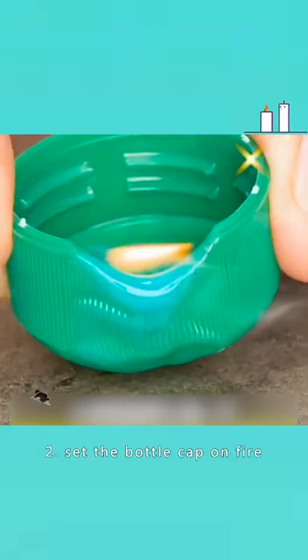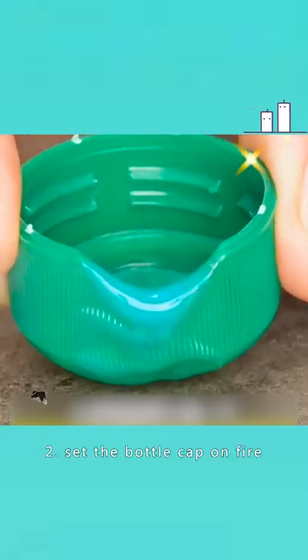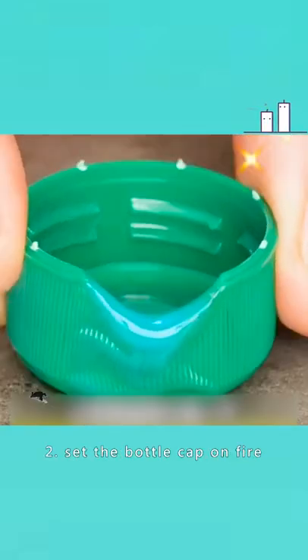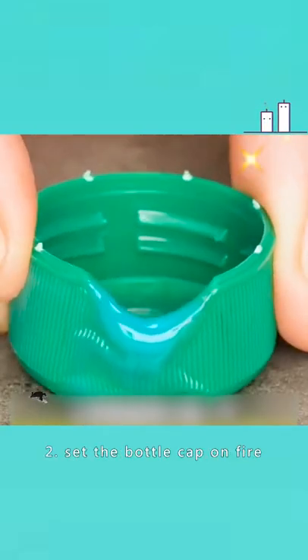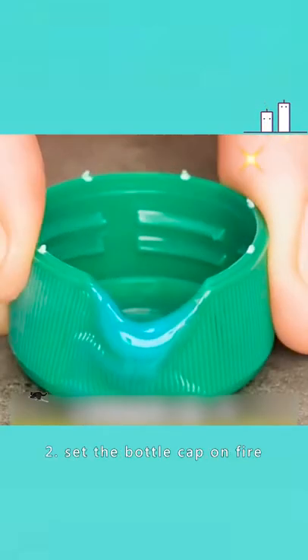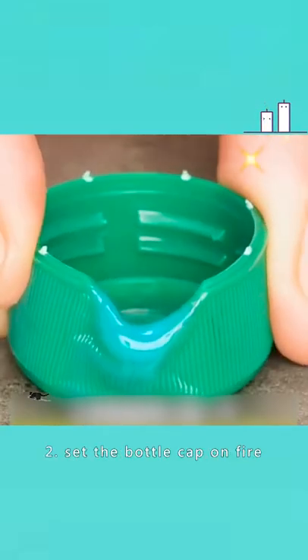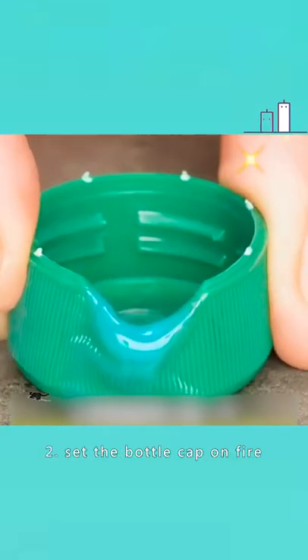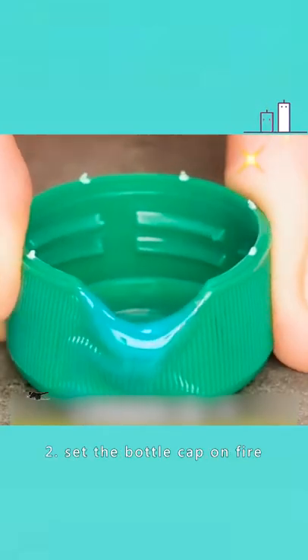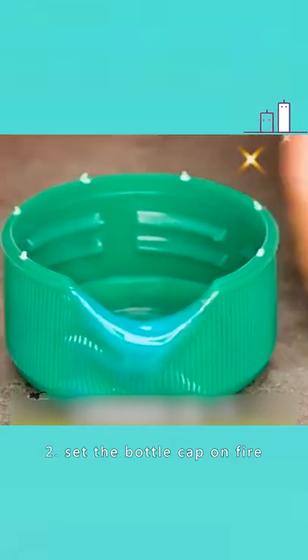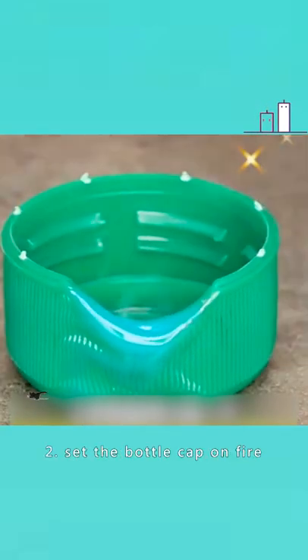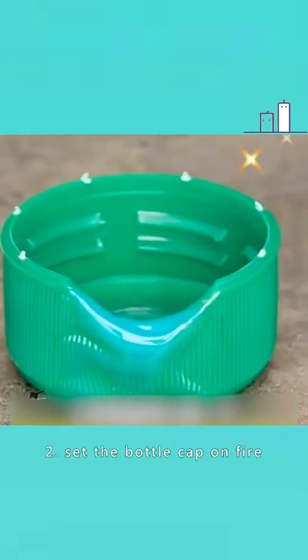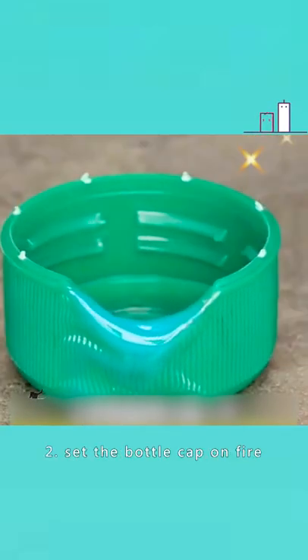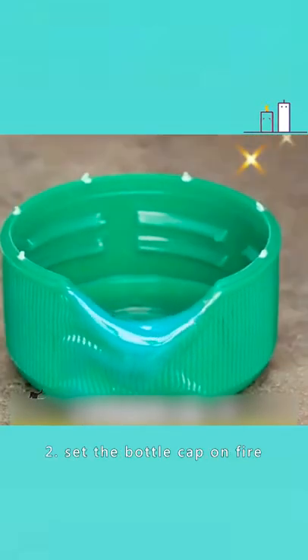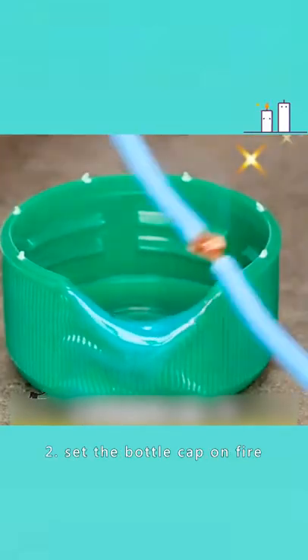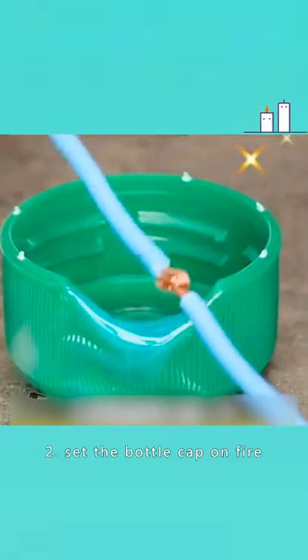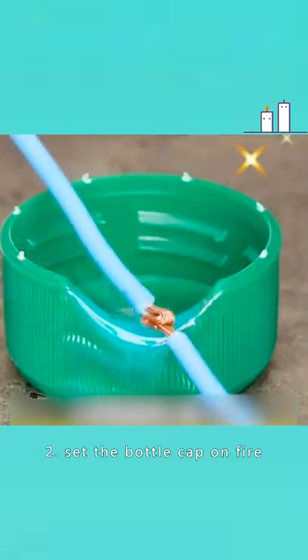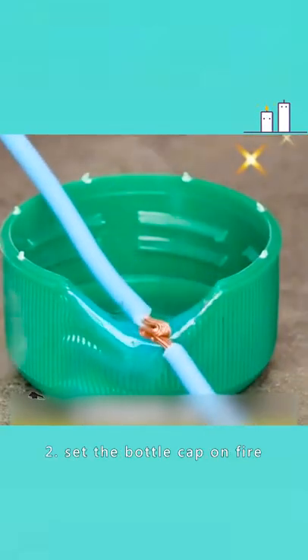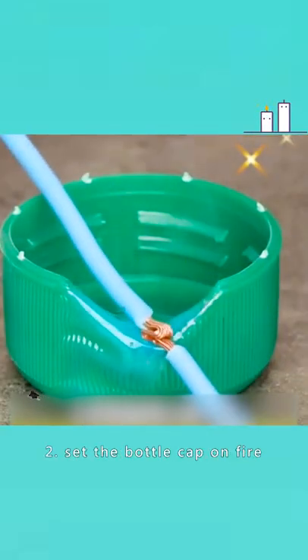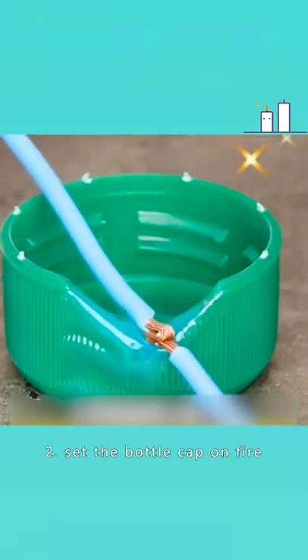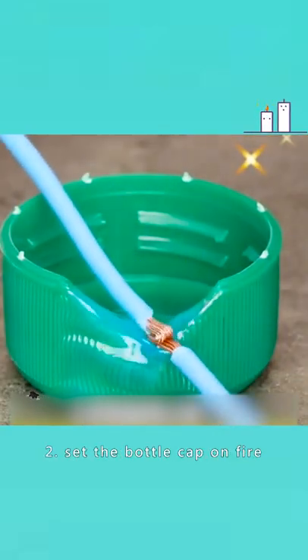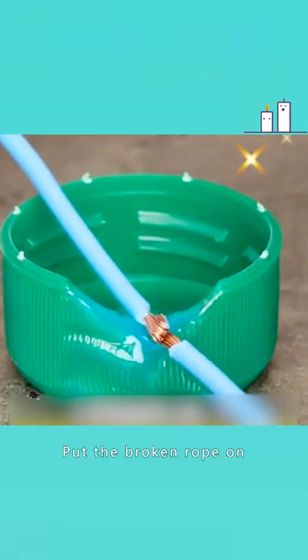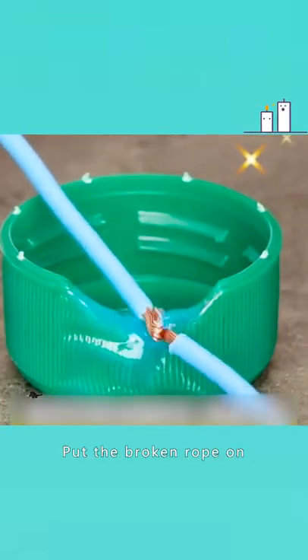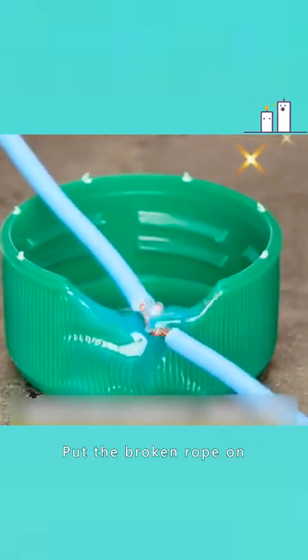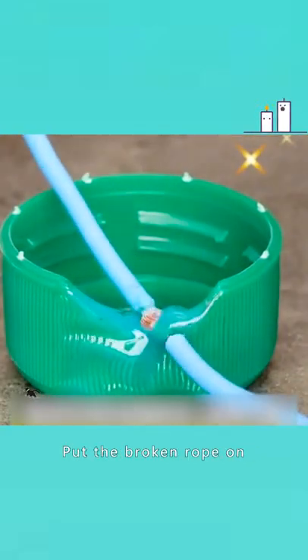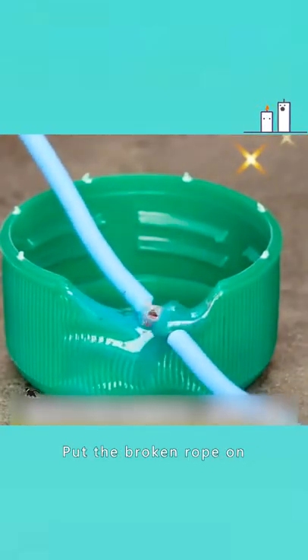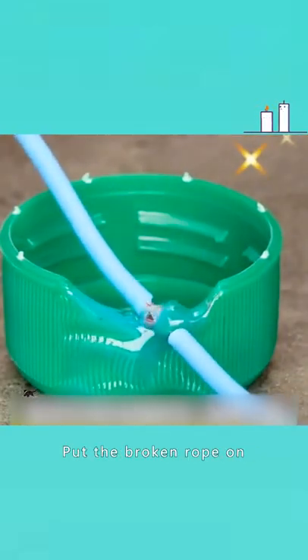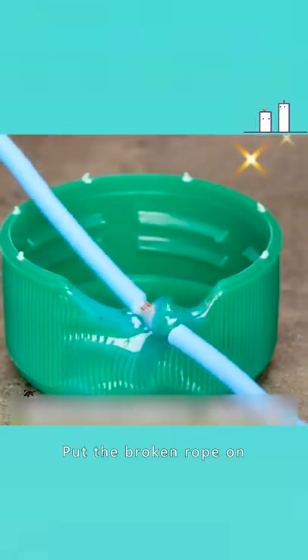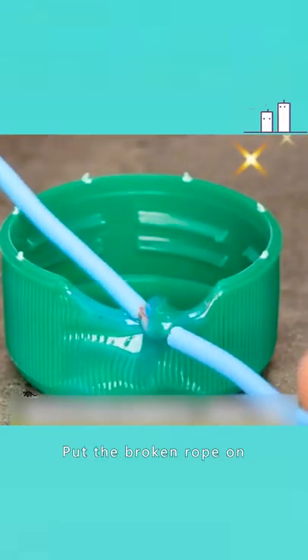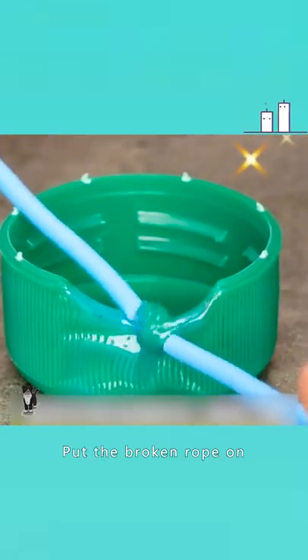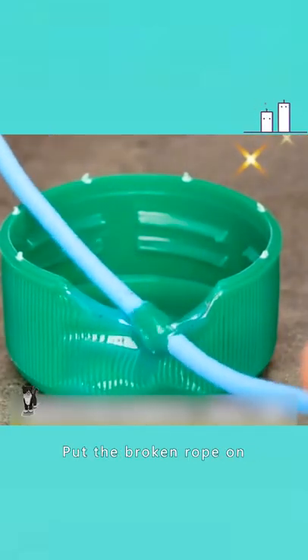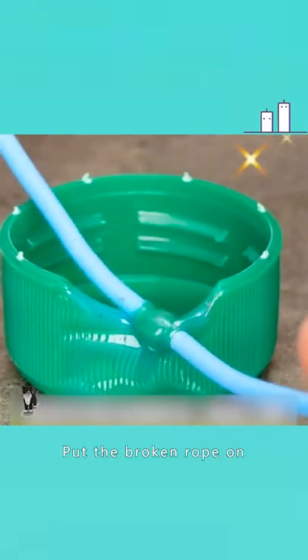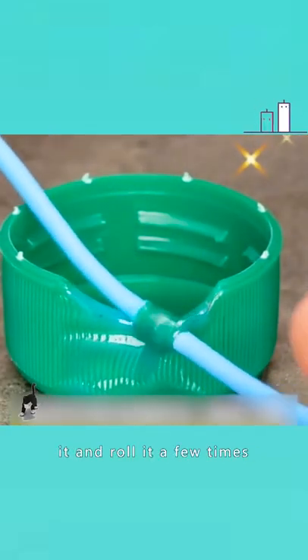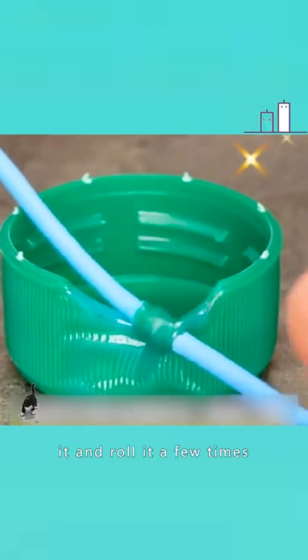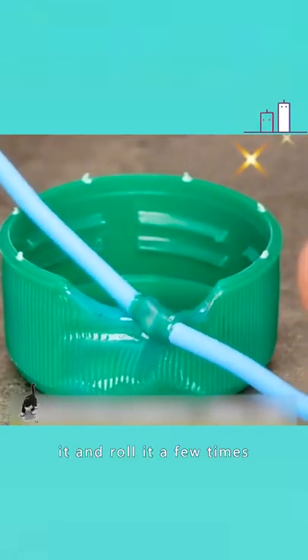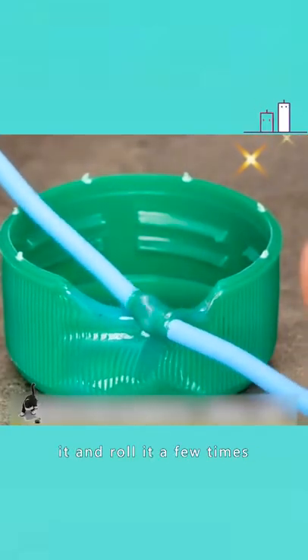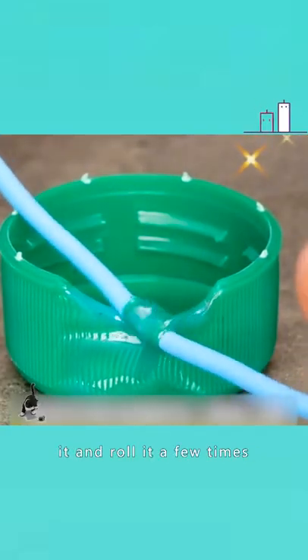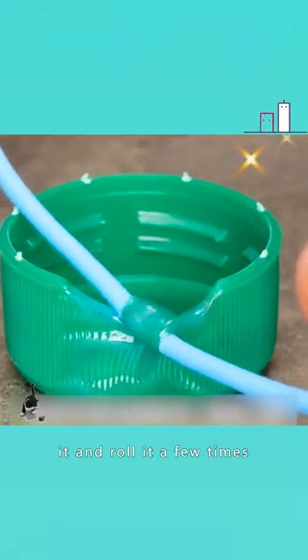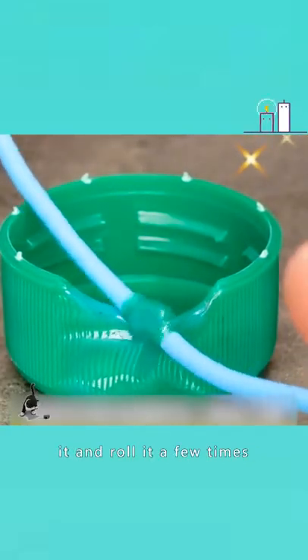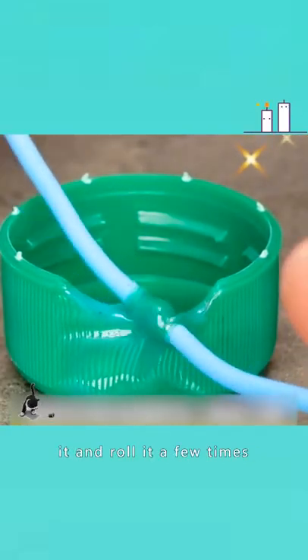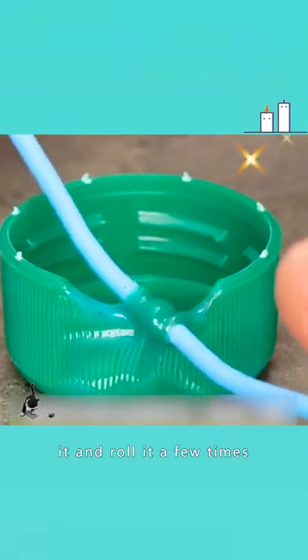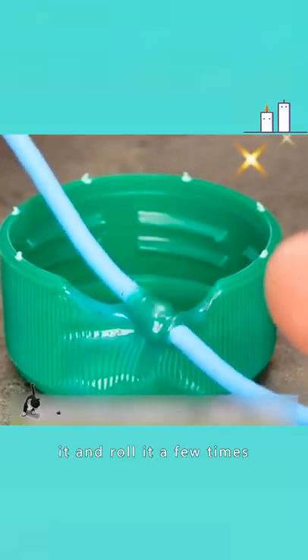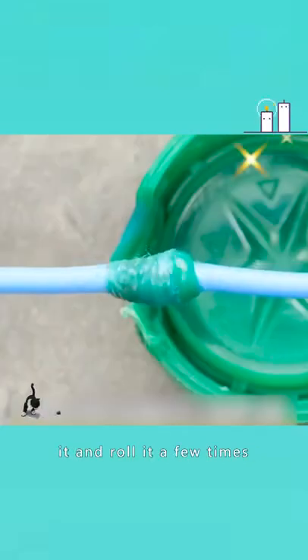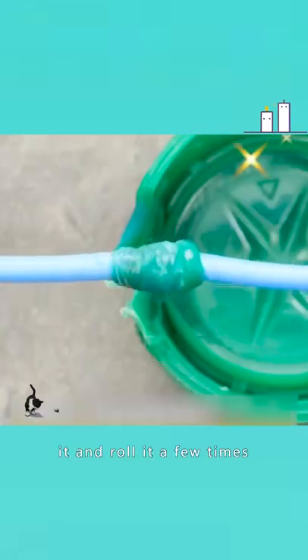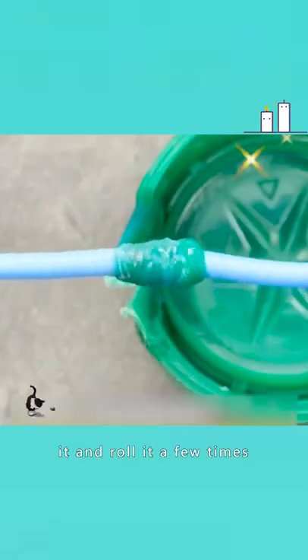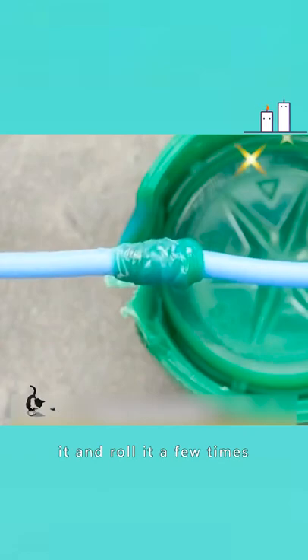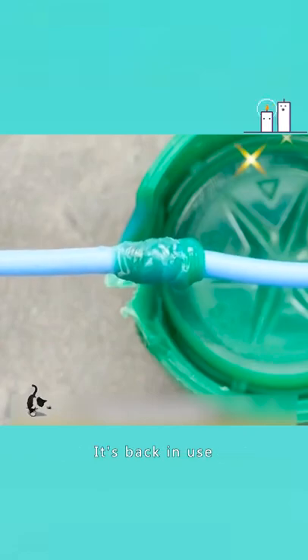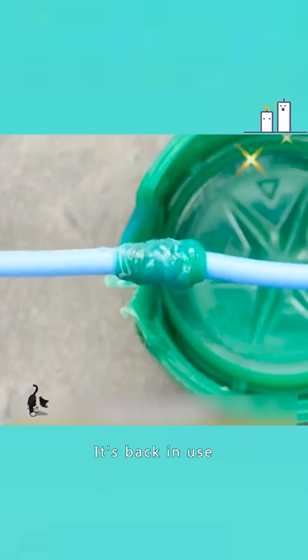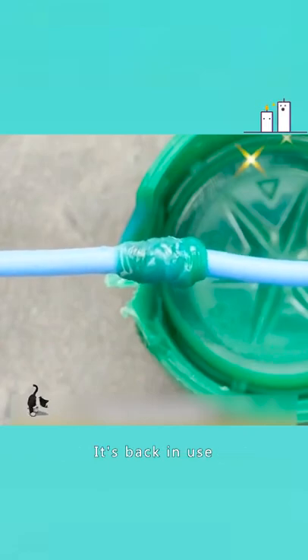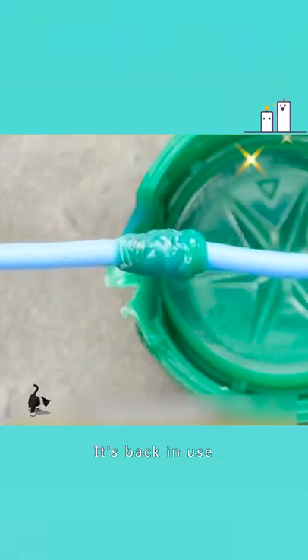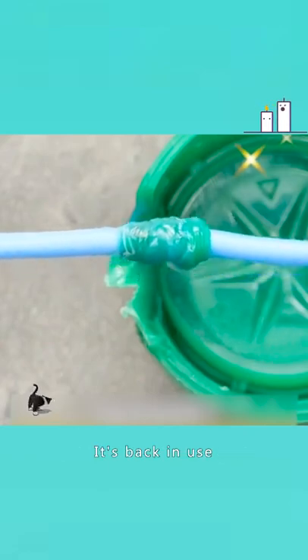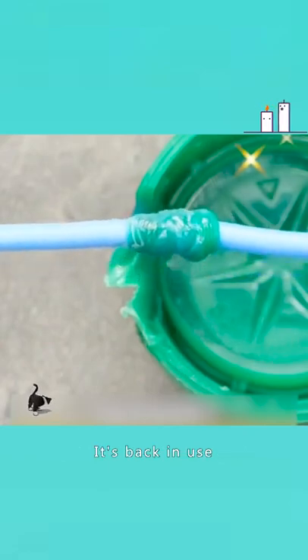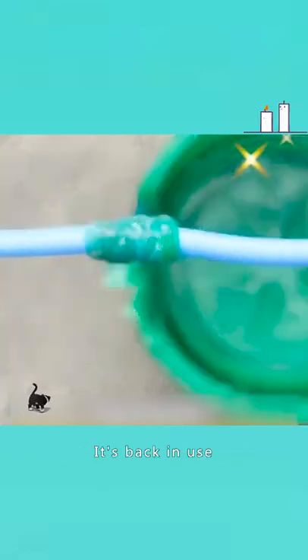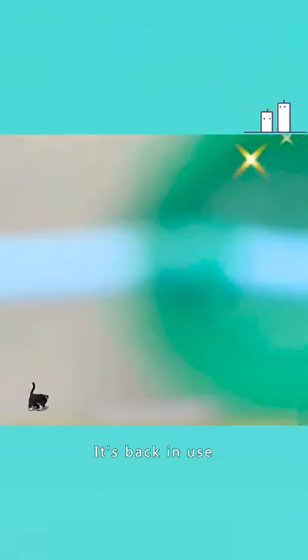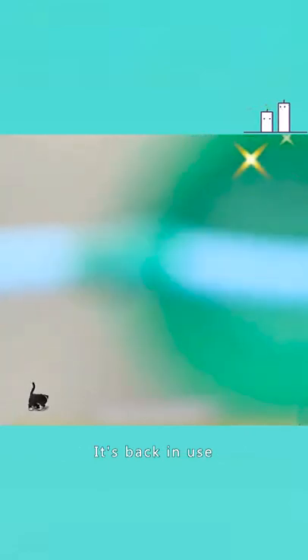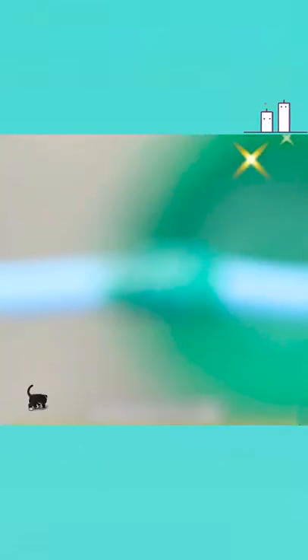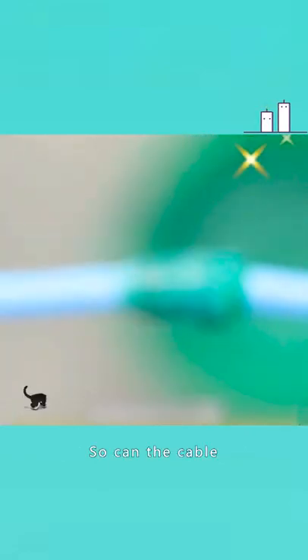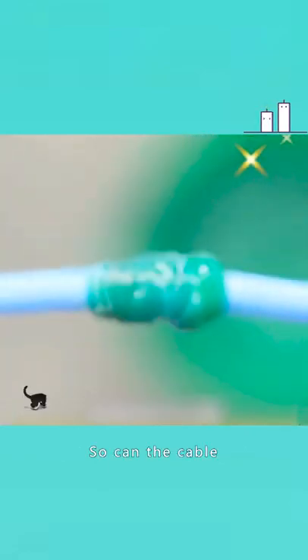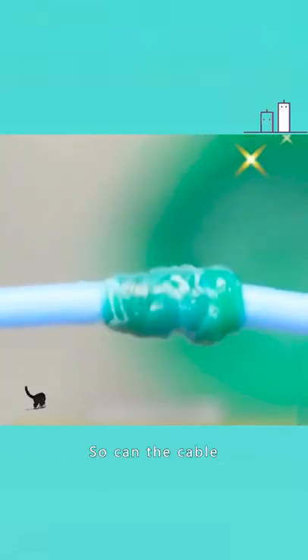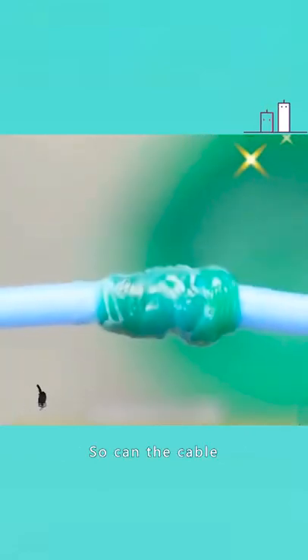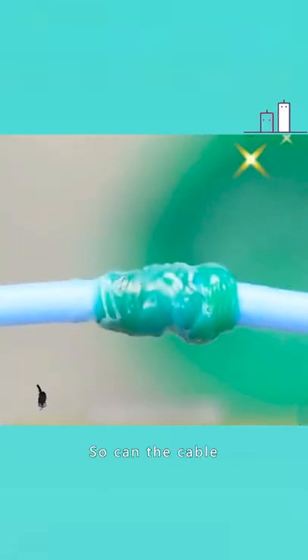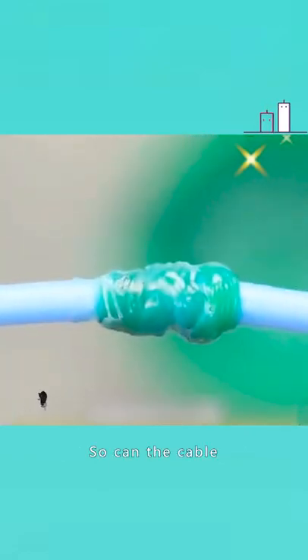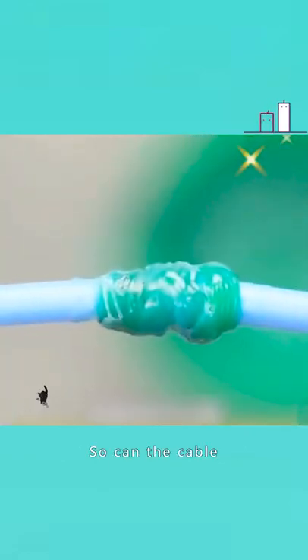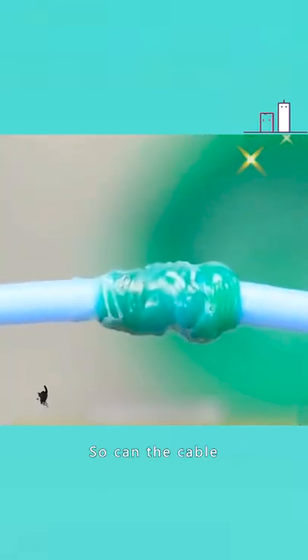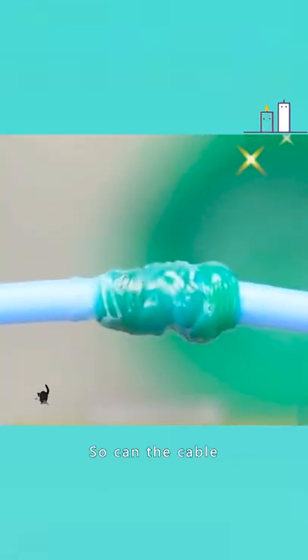2. Set the bottle cap on fire. Put the broken rope on it and roll it a few times. It's back in use. So can the cable.